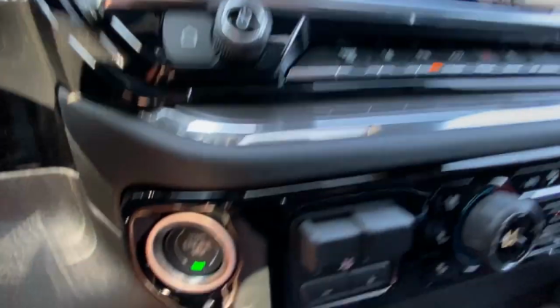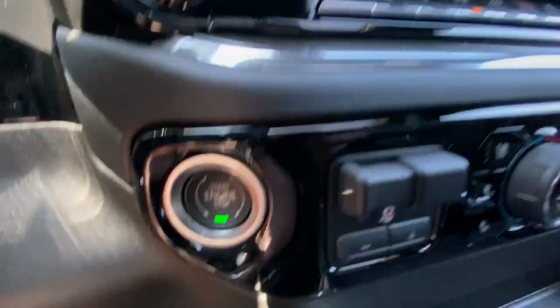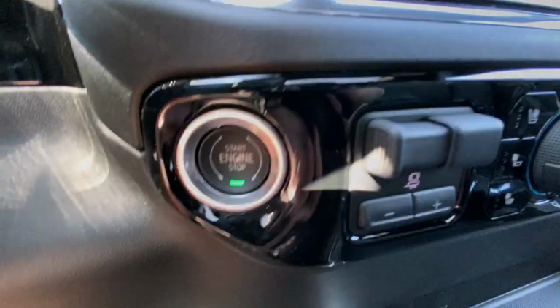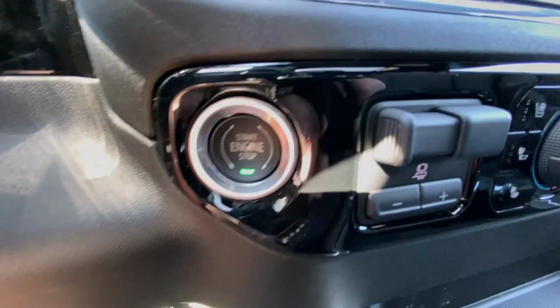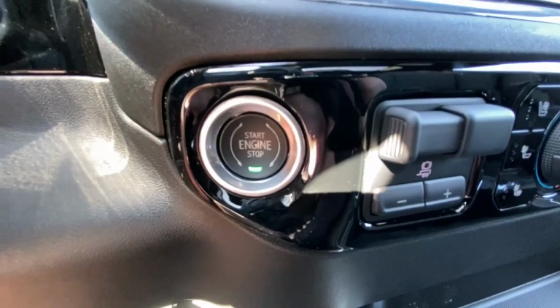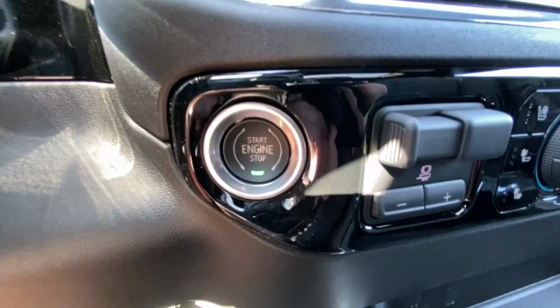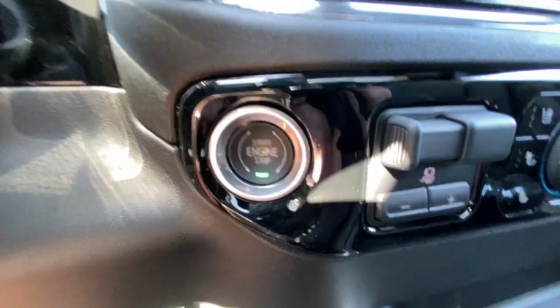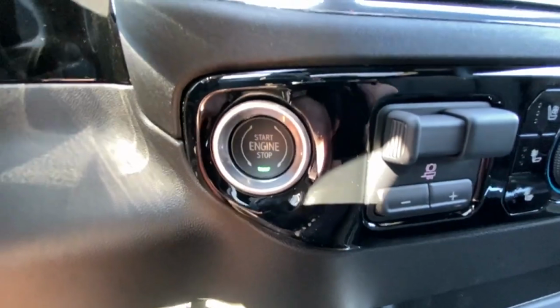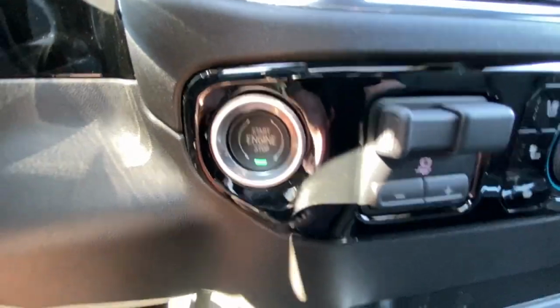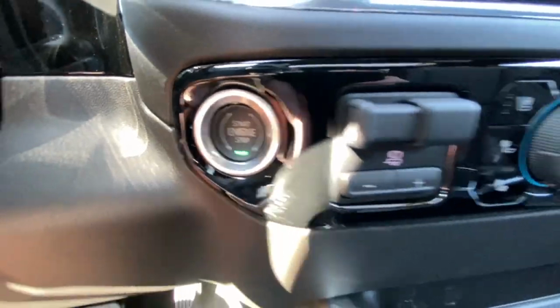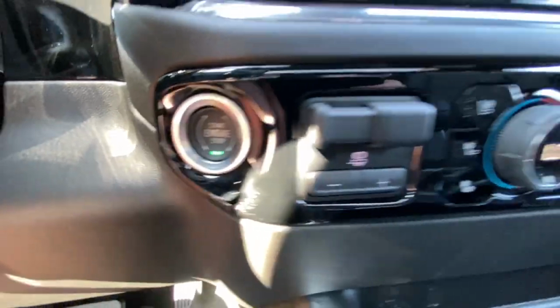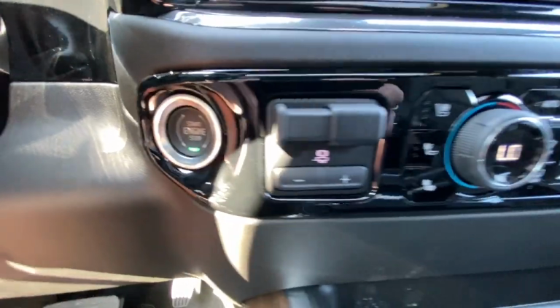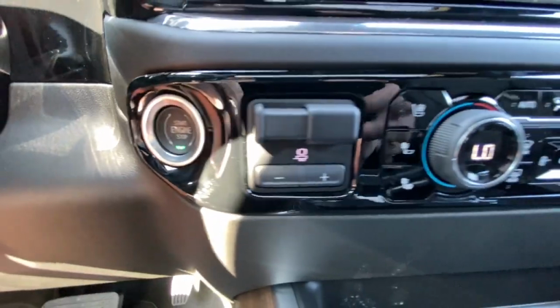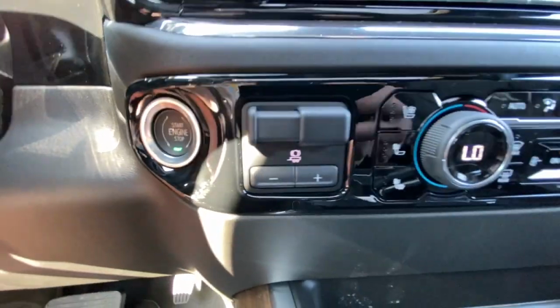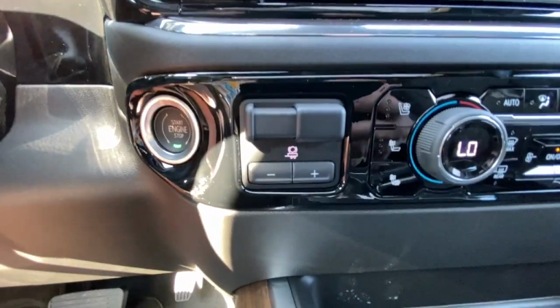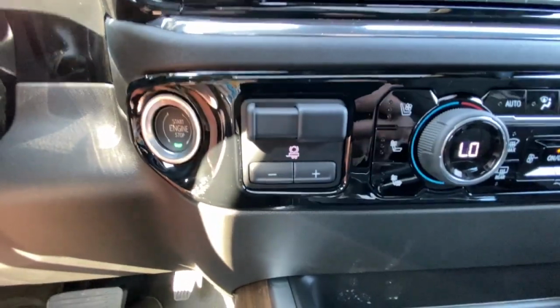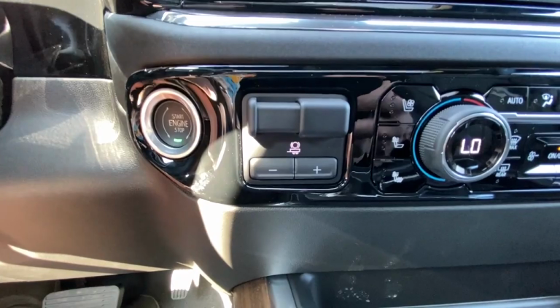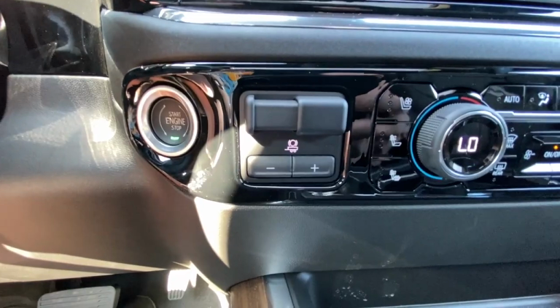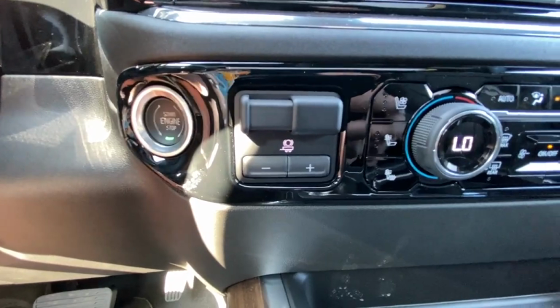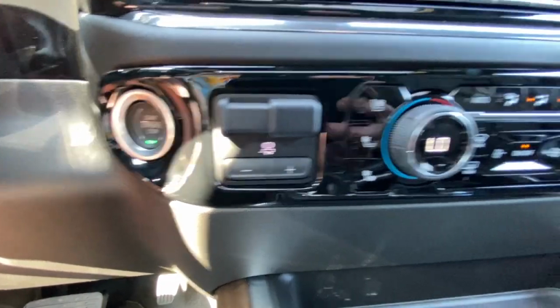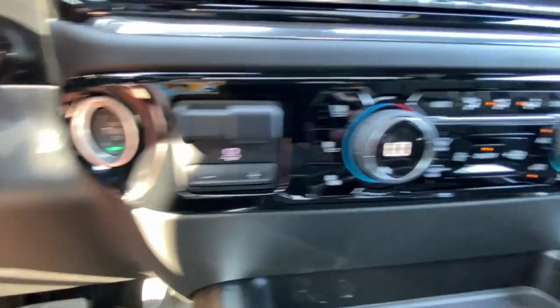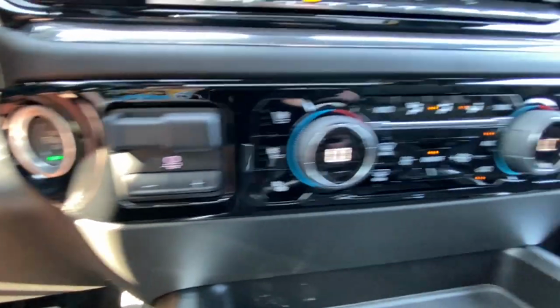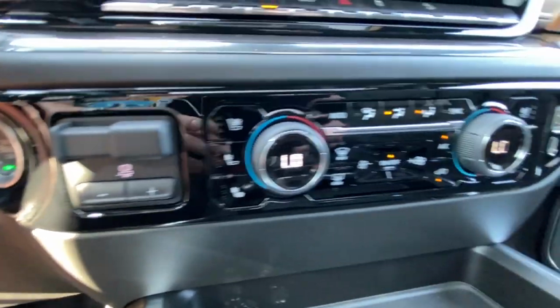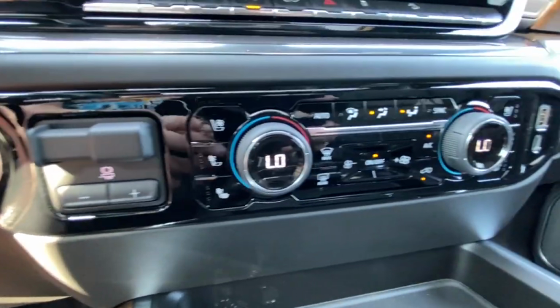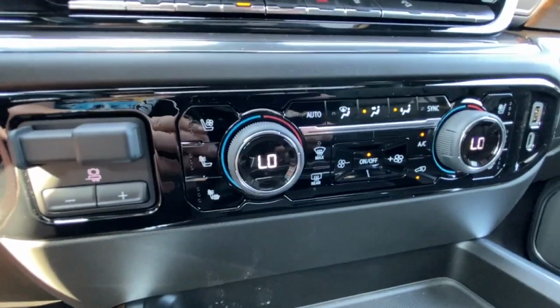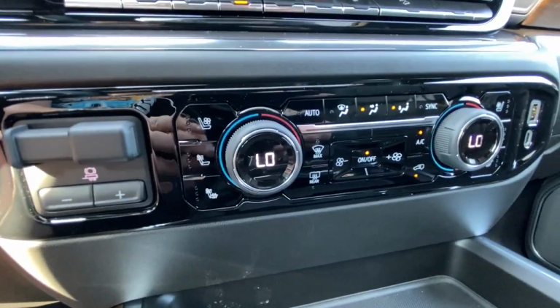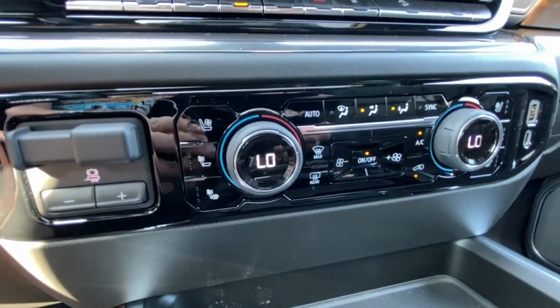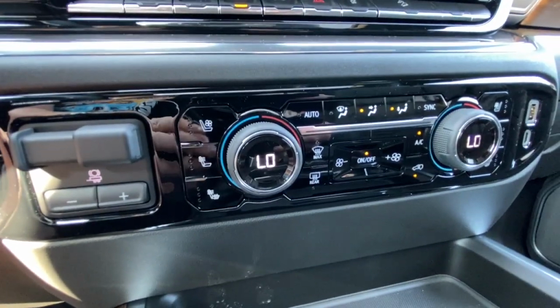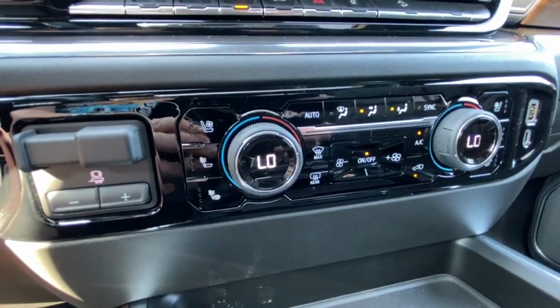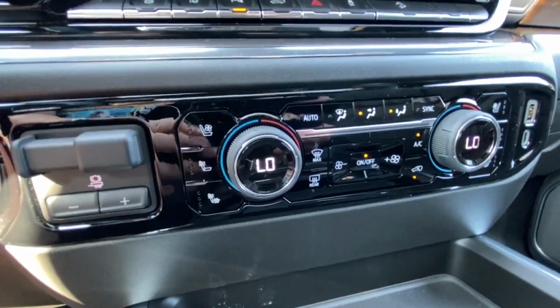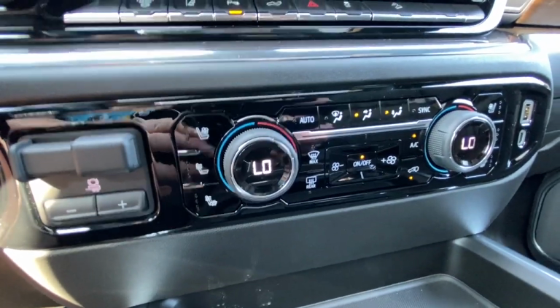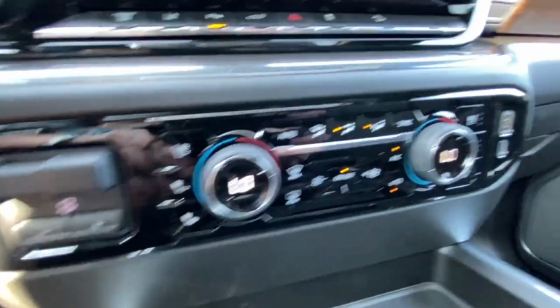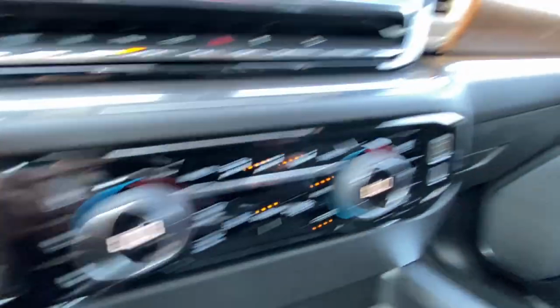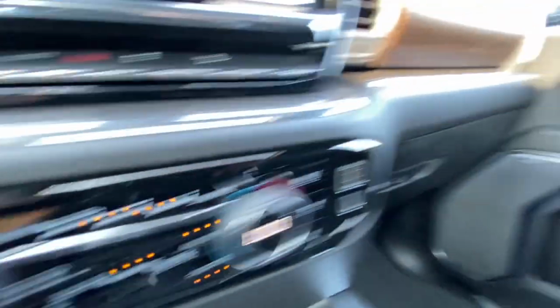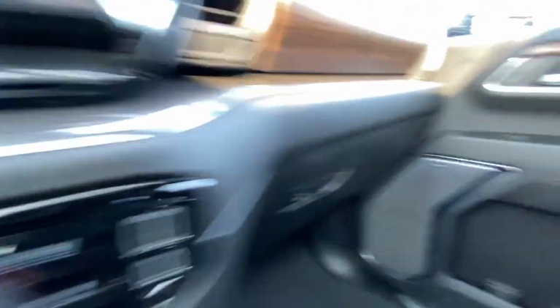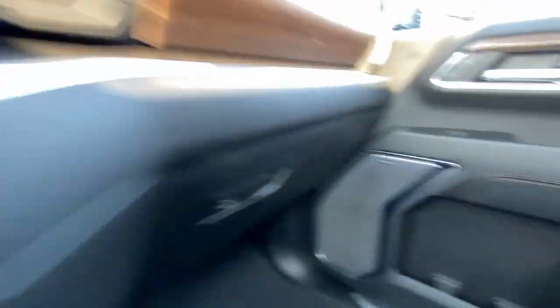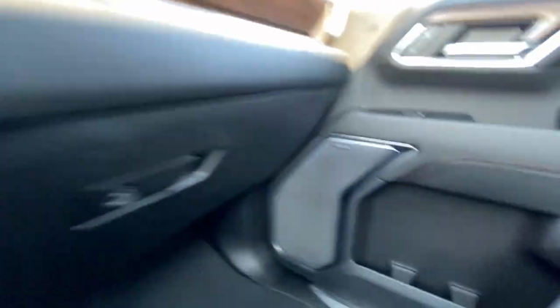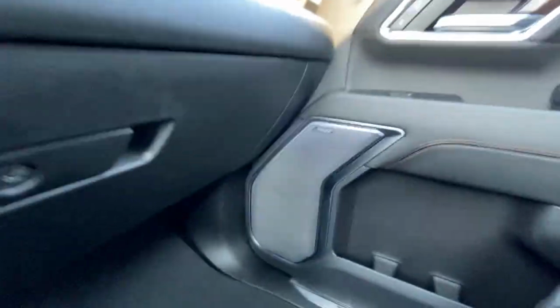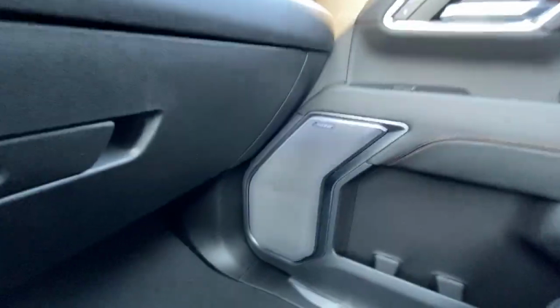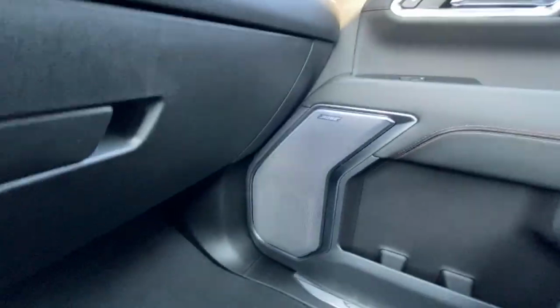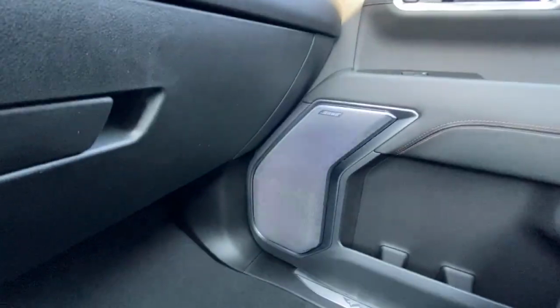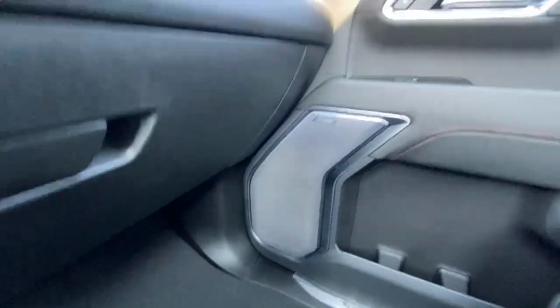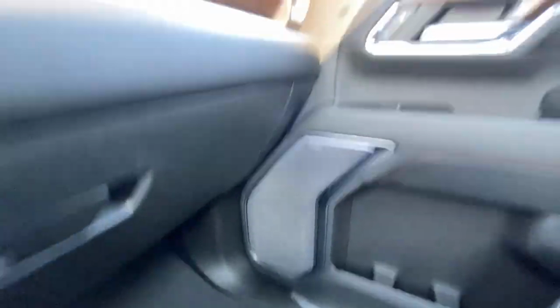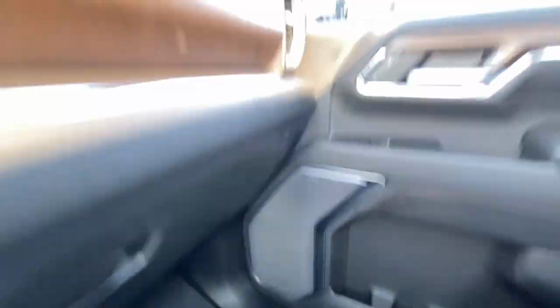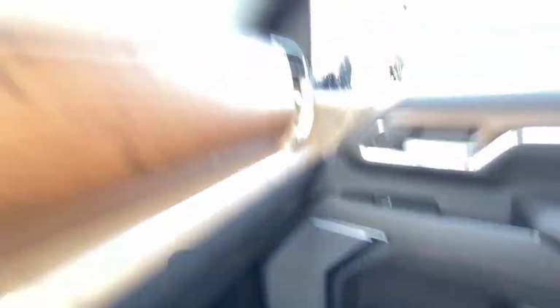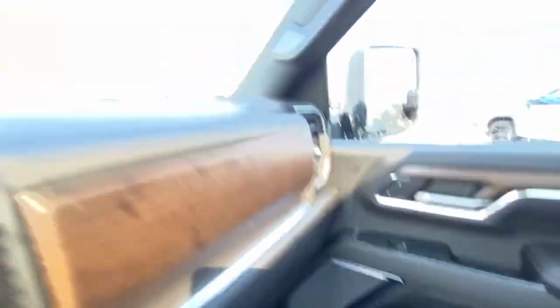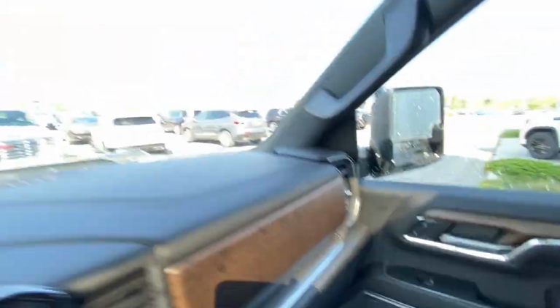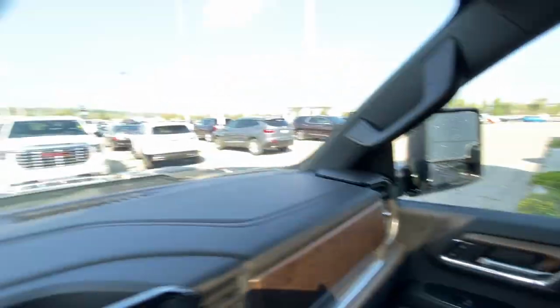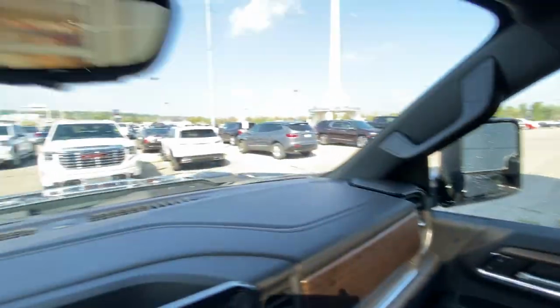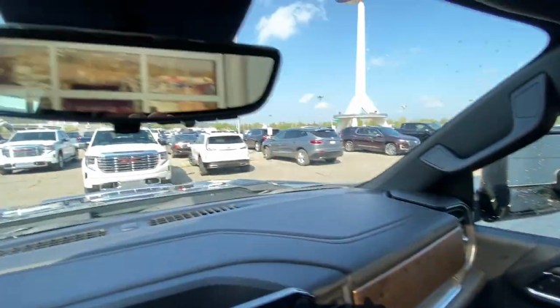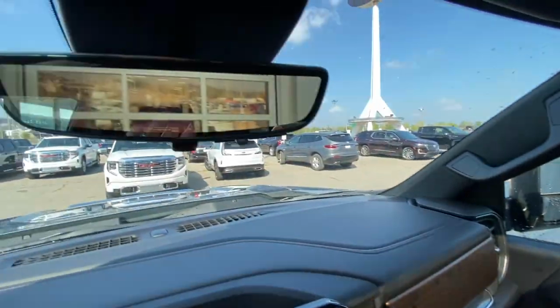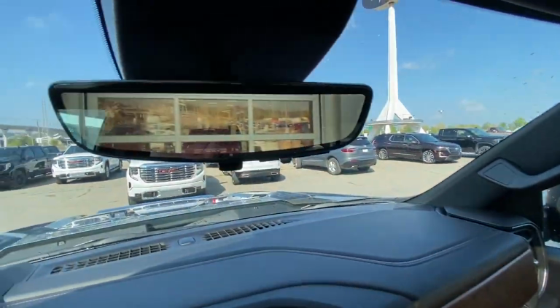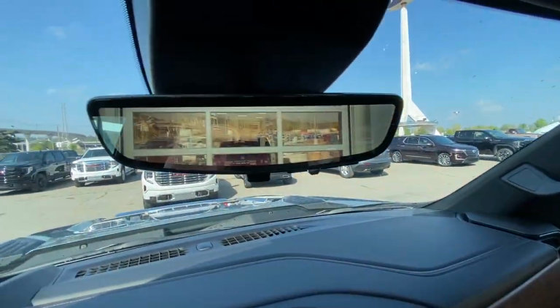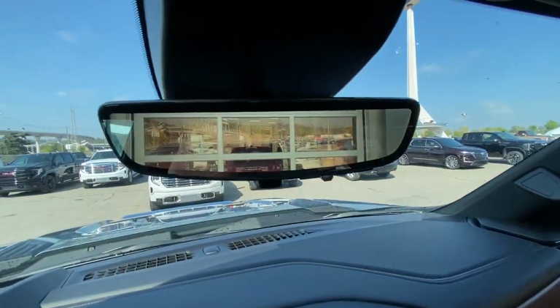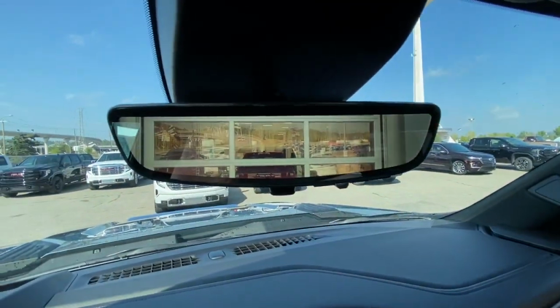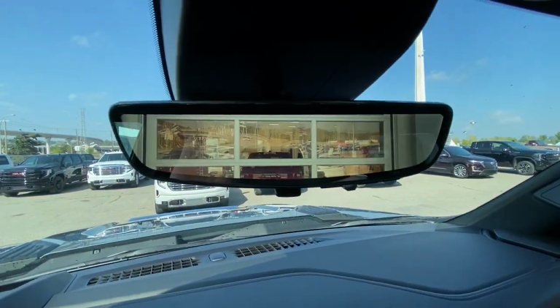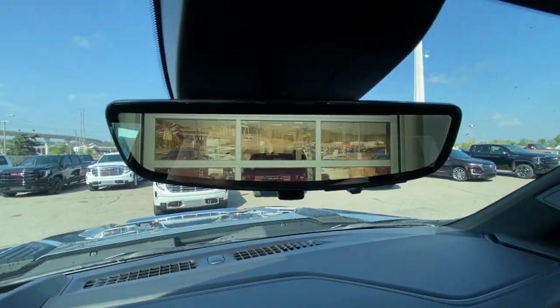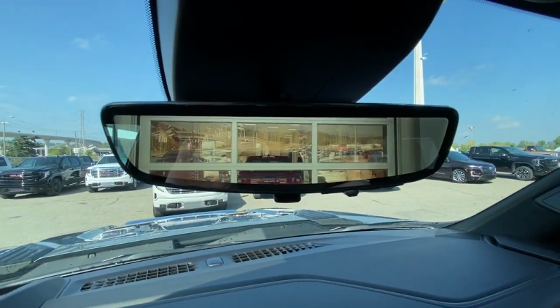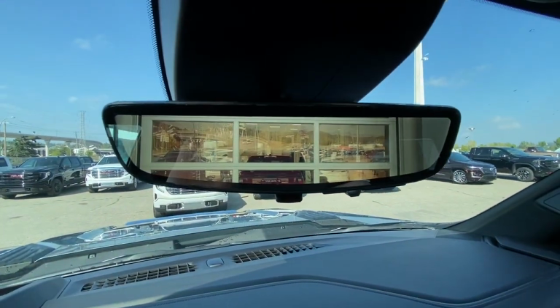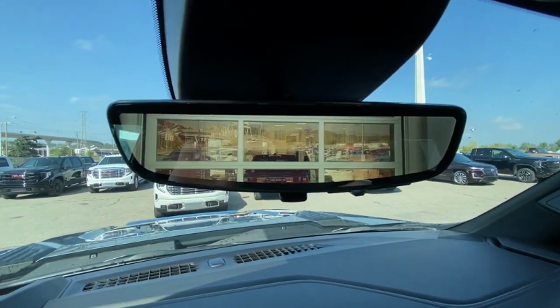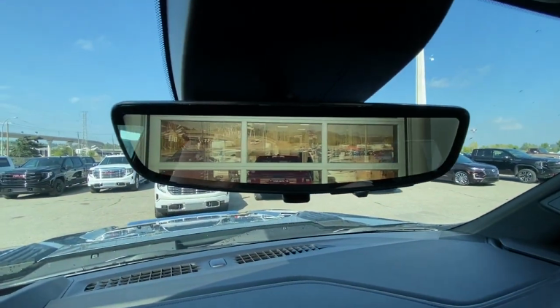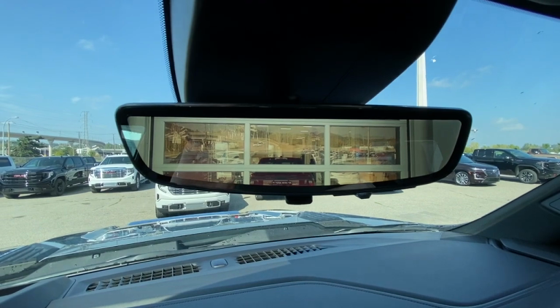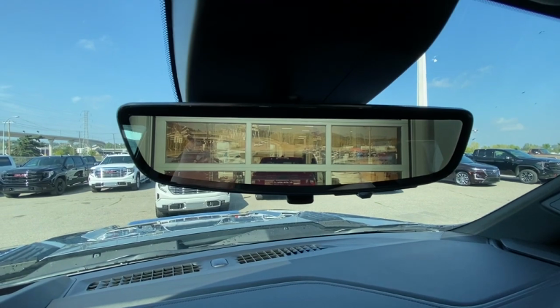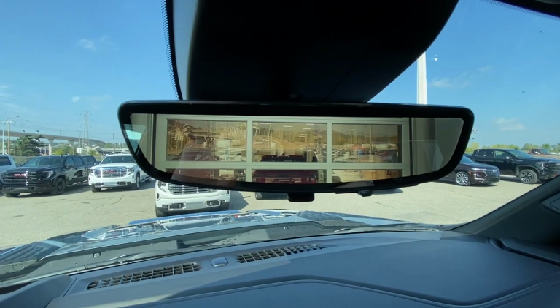Additional interior features include push-to-start ignition, integrated trailer braking, dual zone climate control, Bose audio throughout the vehicle, and a rear view mirror camera.